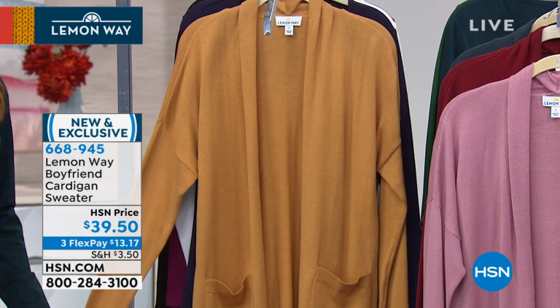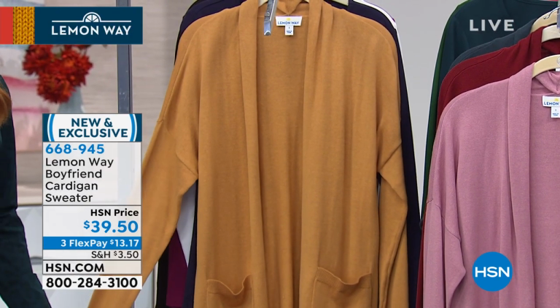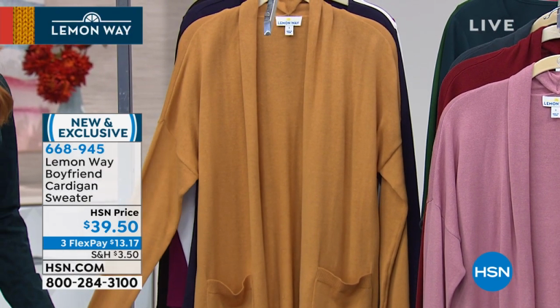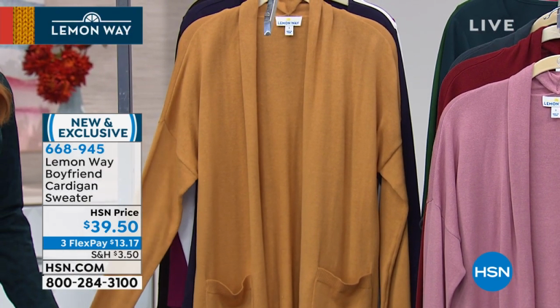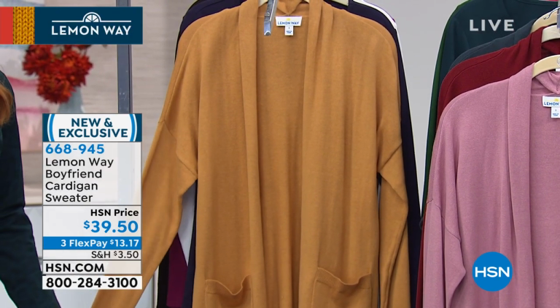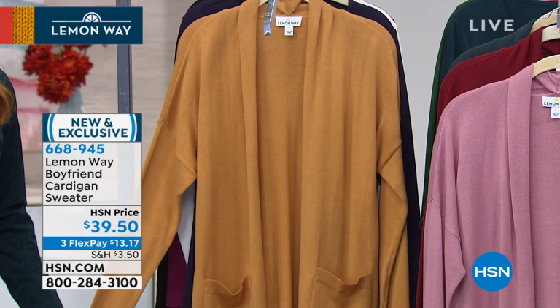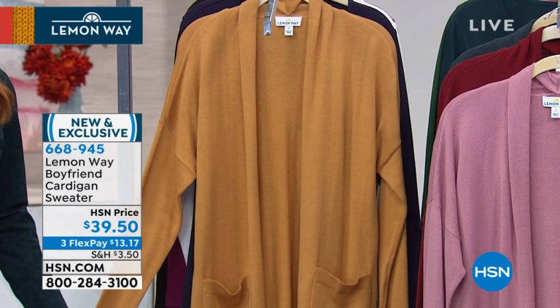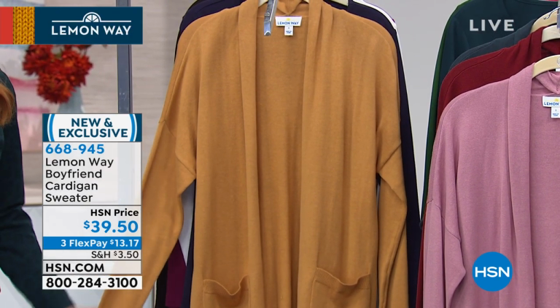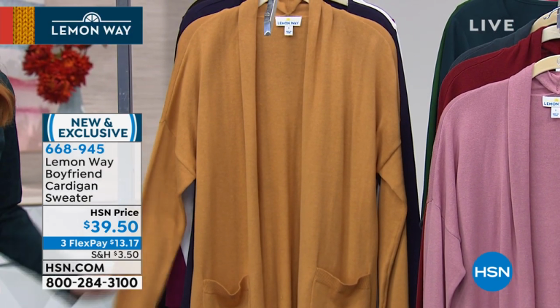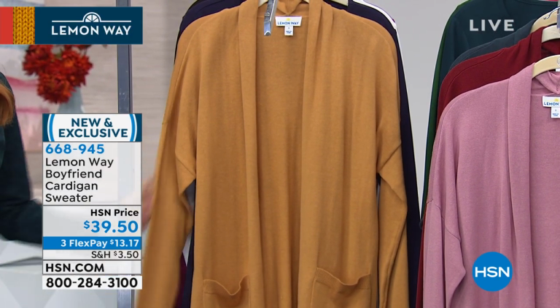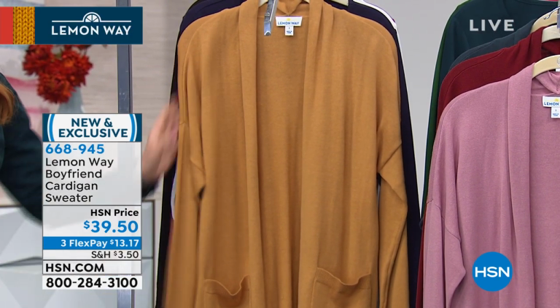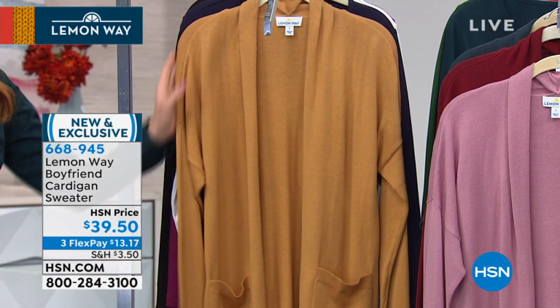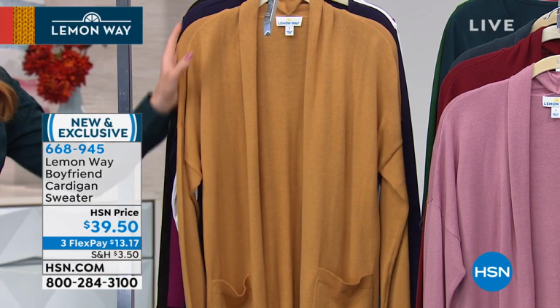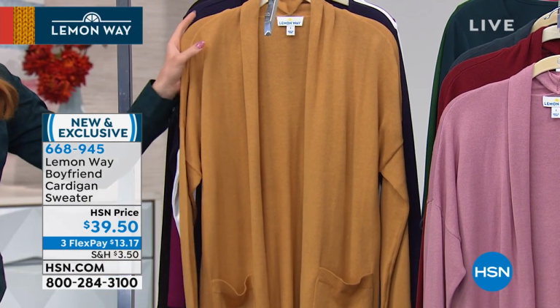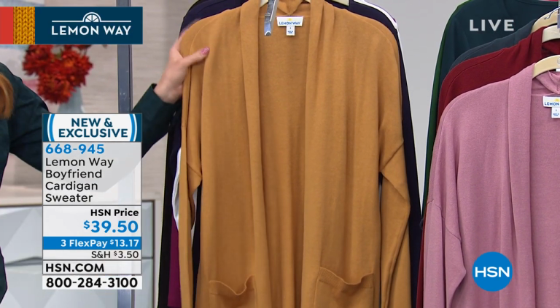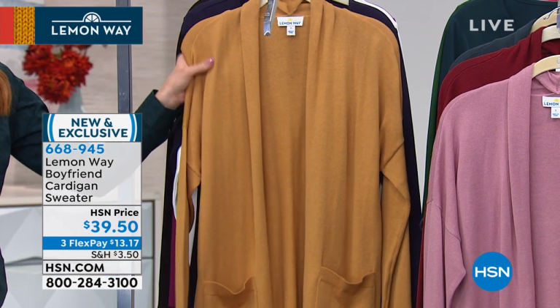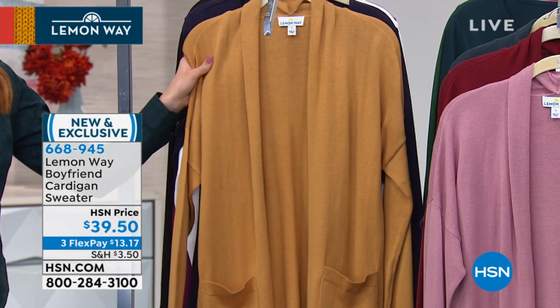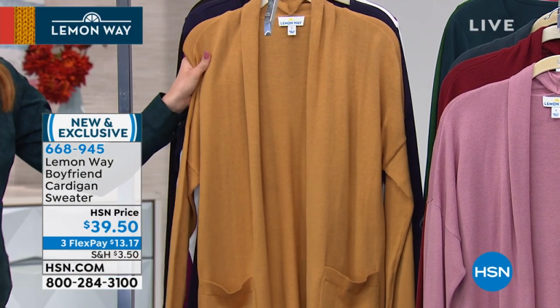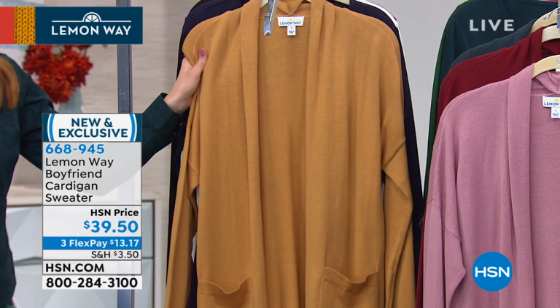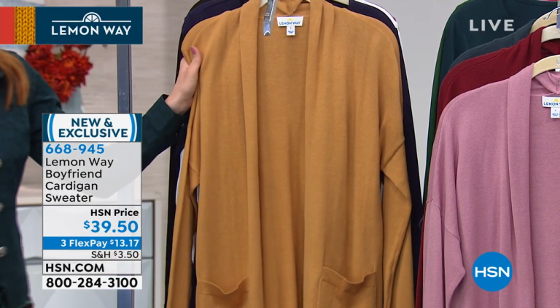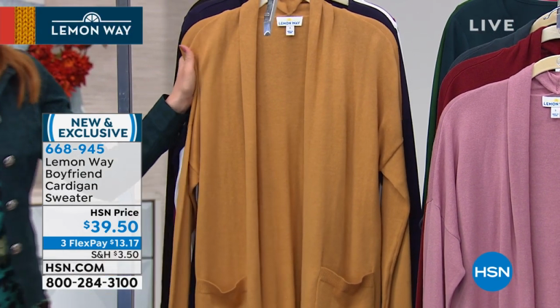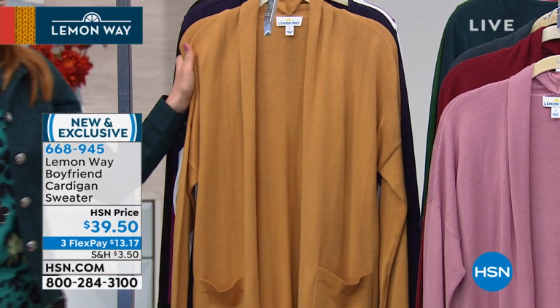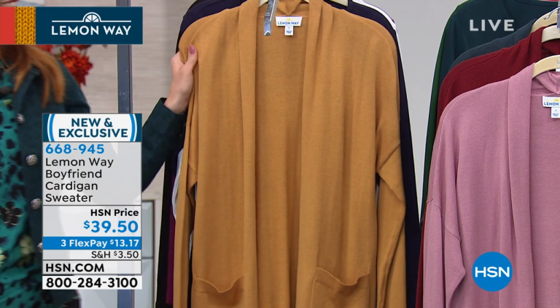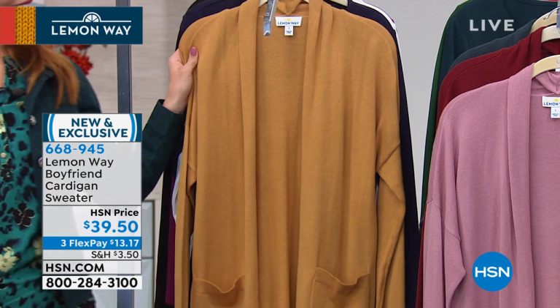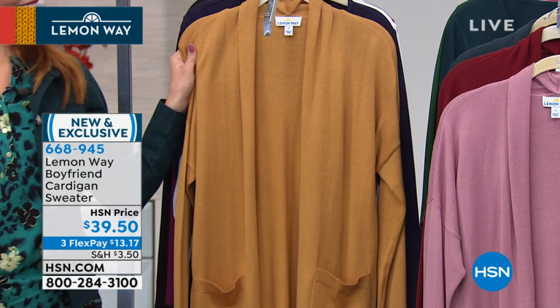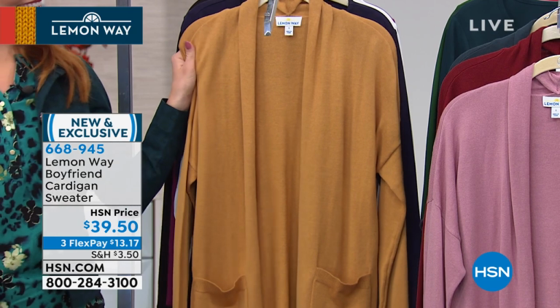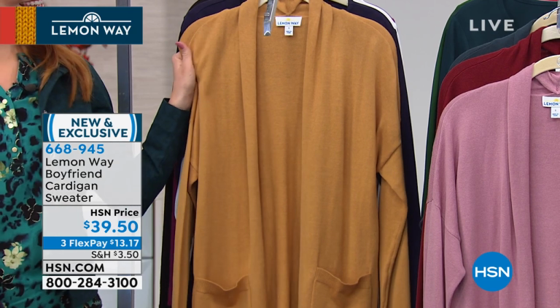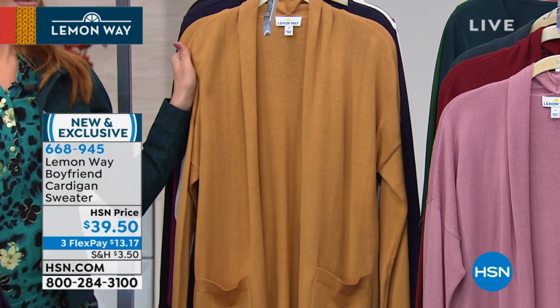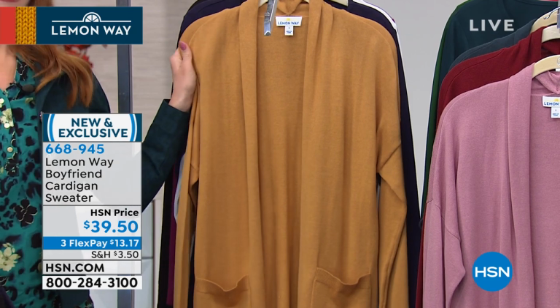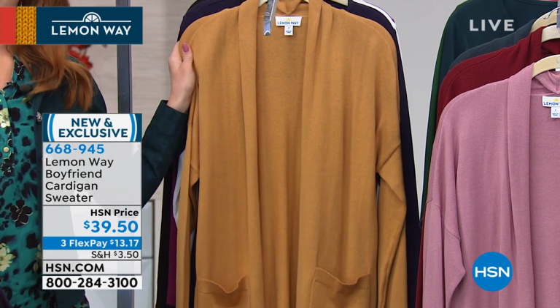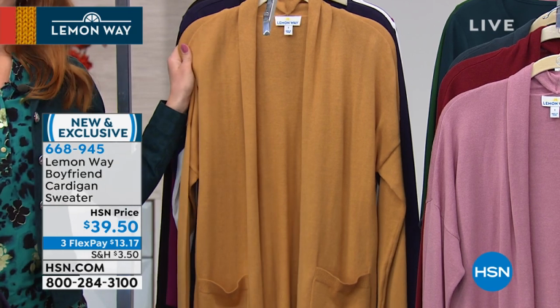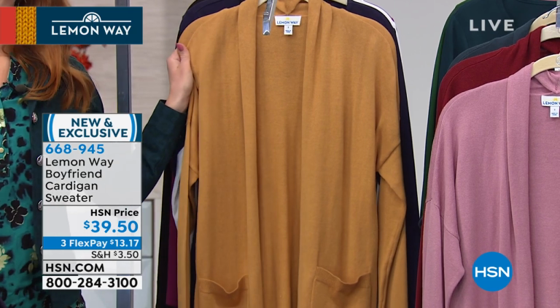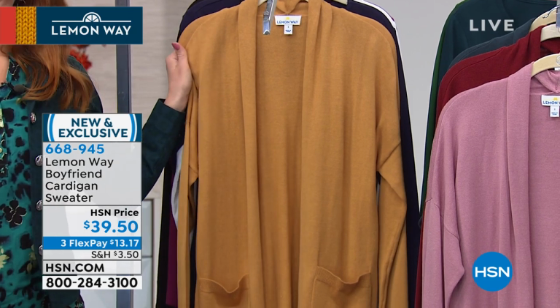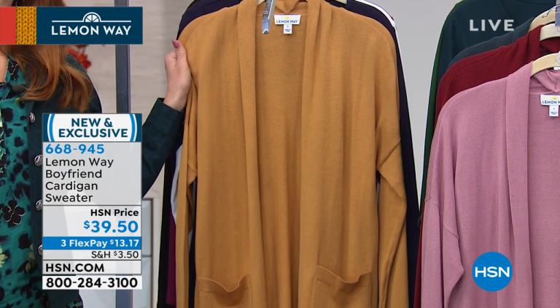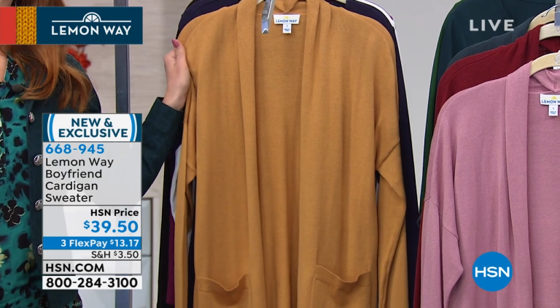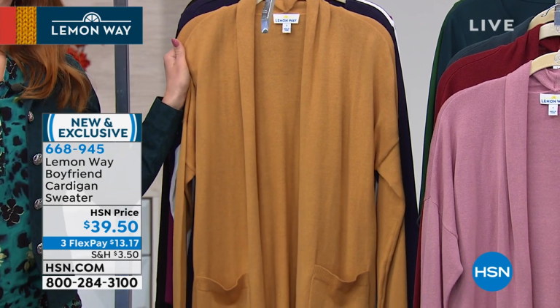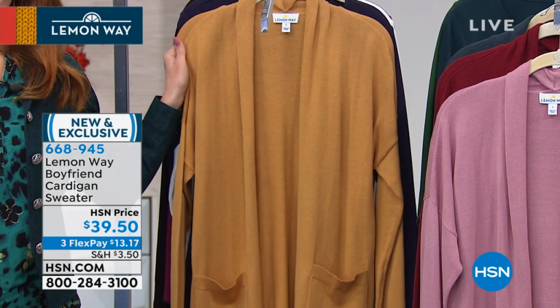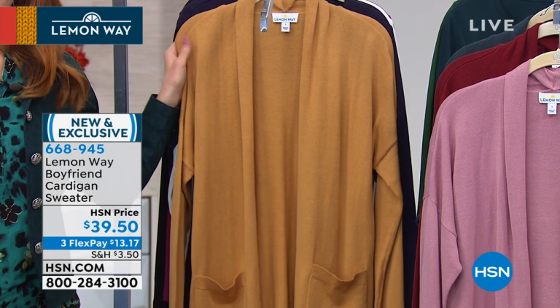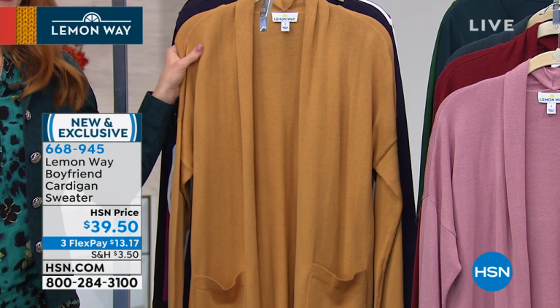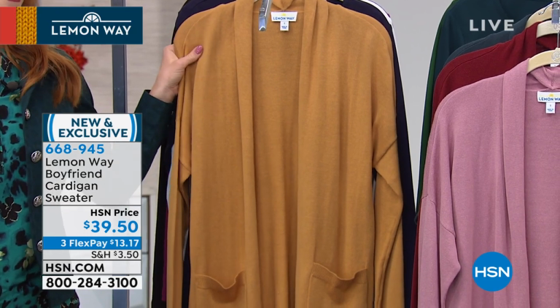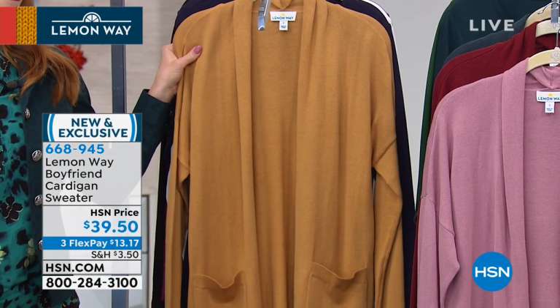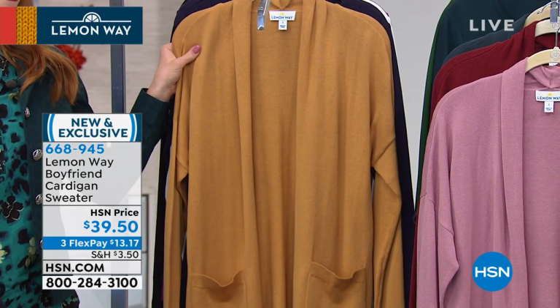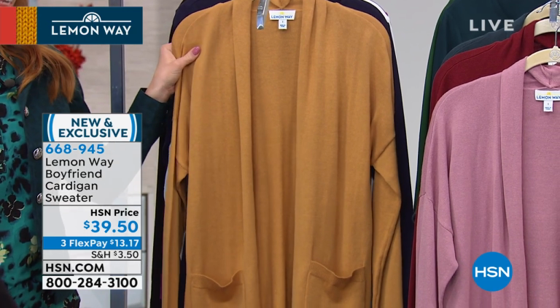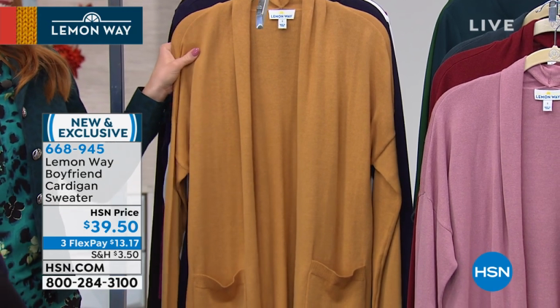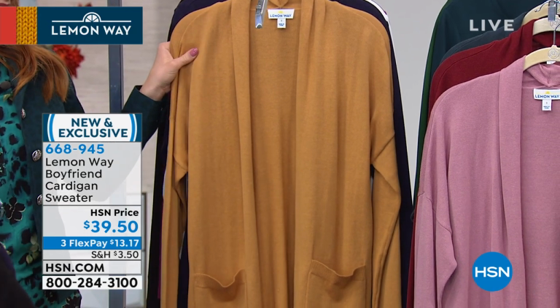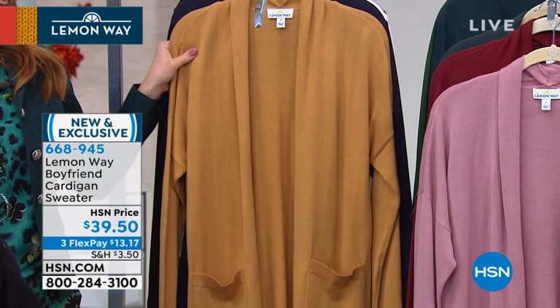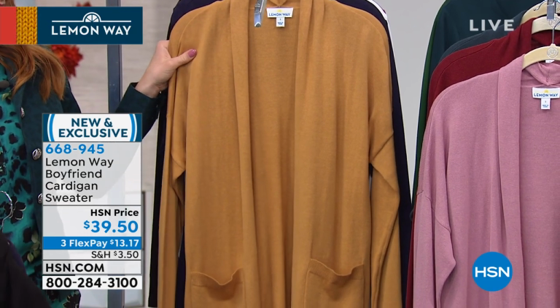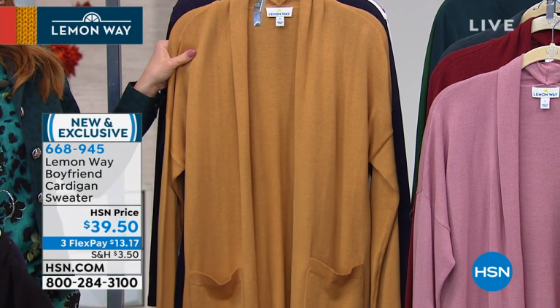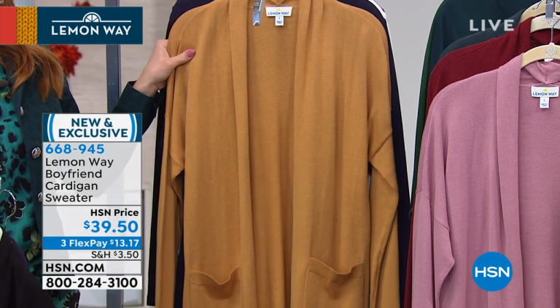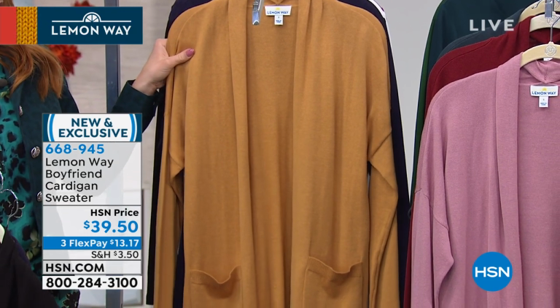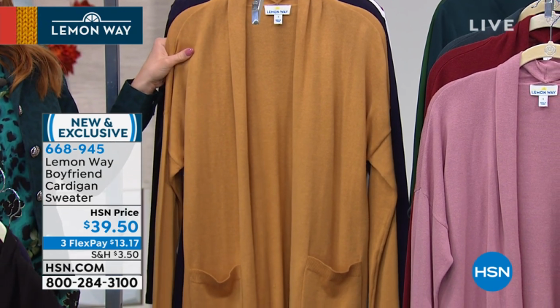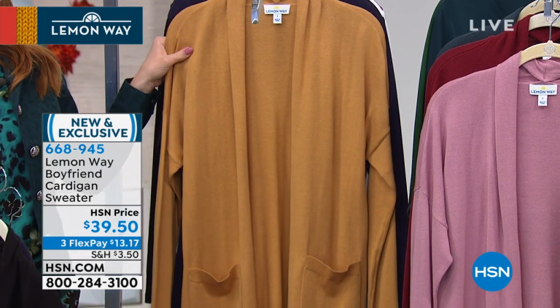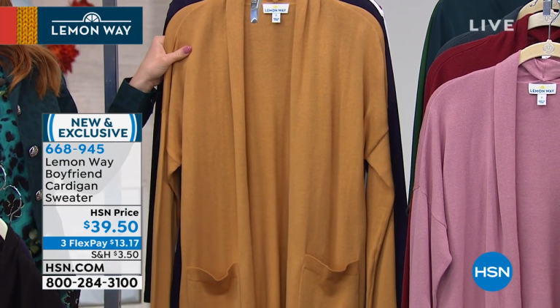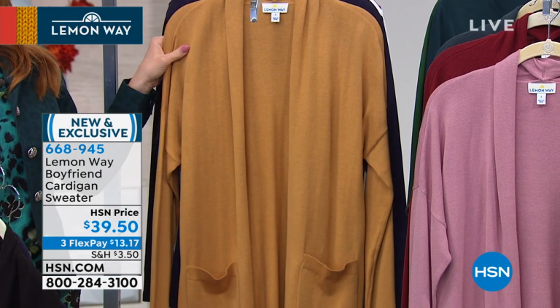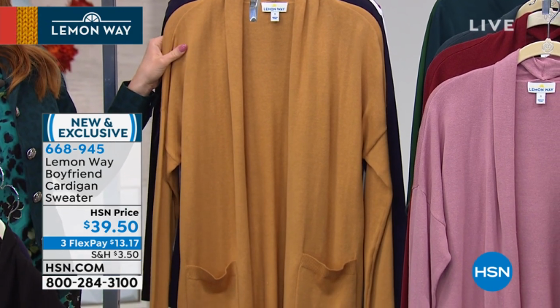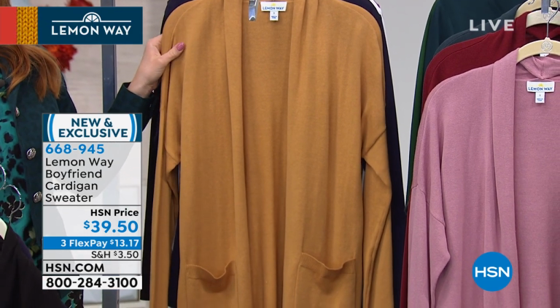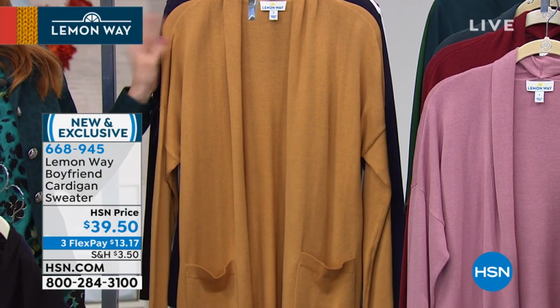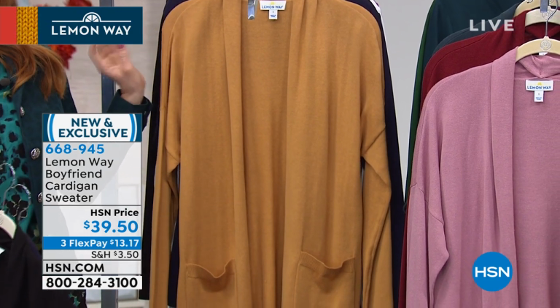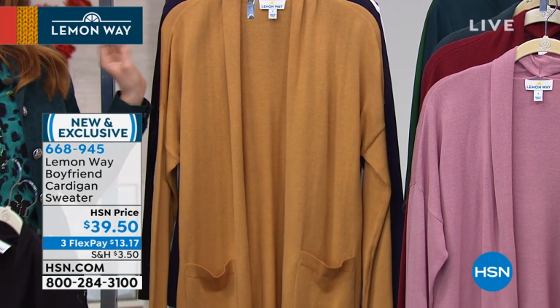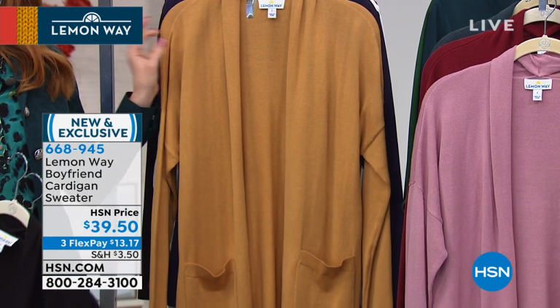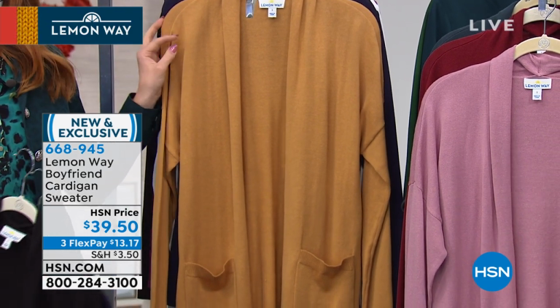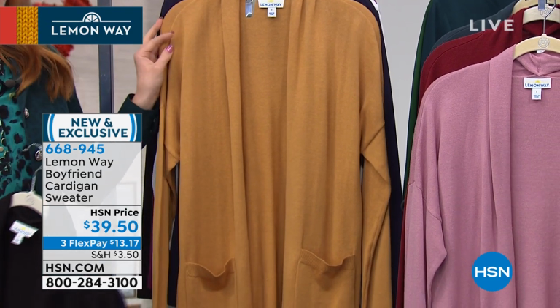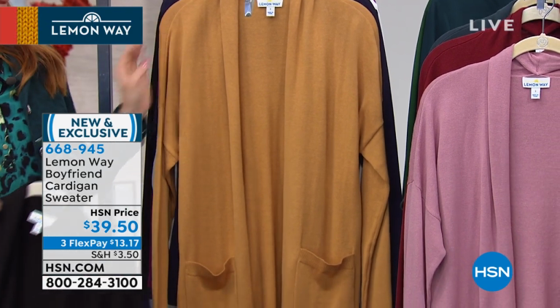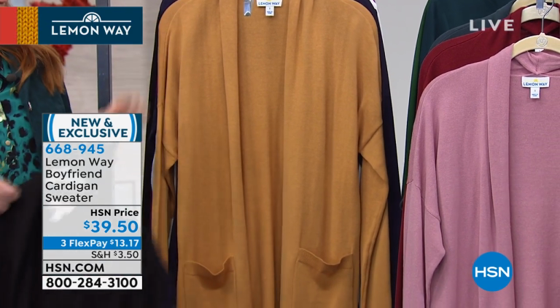Available on three FlexPay, that's $13 and 17 cents per payment; on your HSN card it's $9 and 88 cents. Isn't that great? I think it's fabulous.